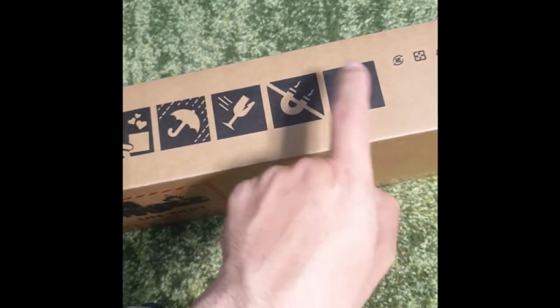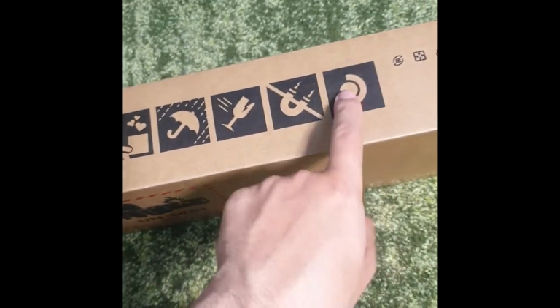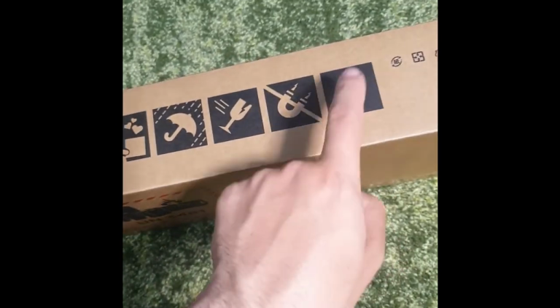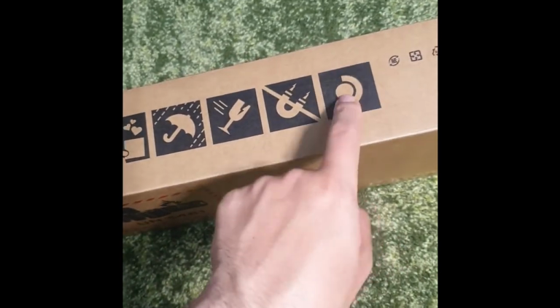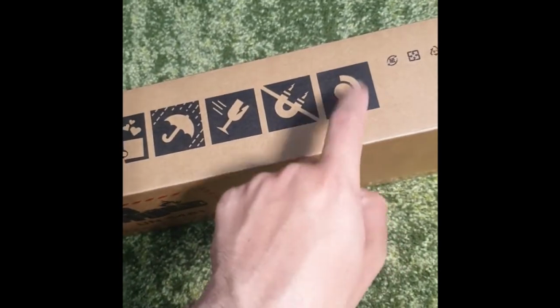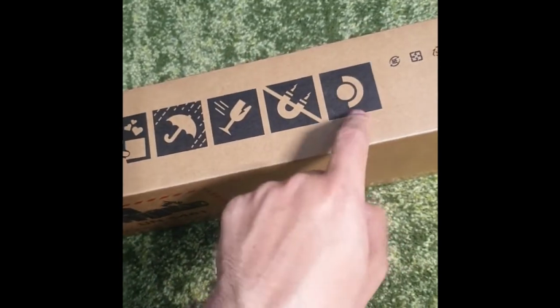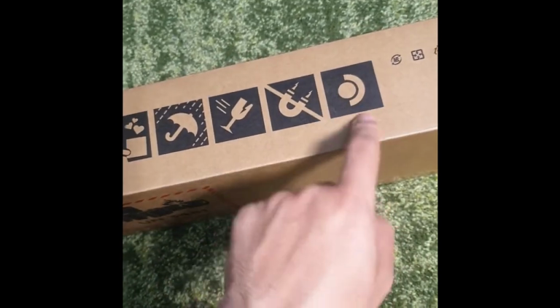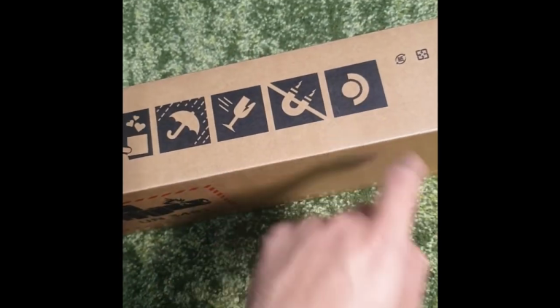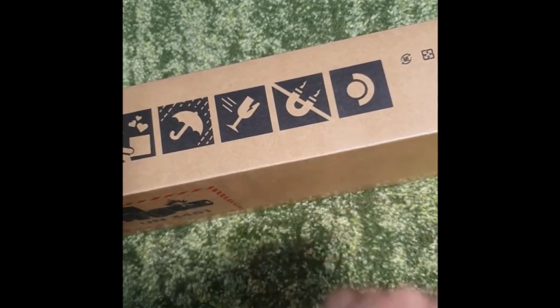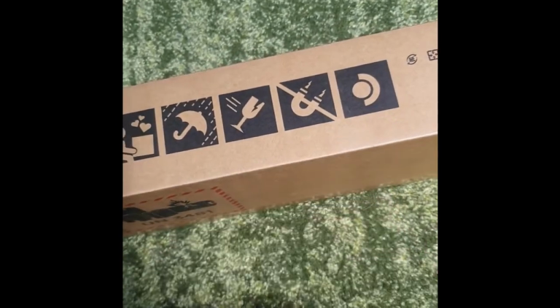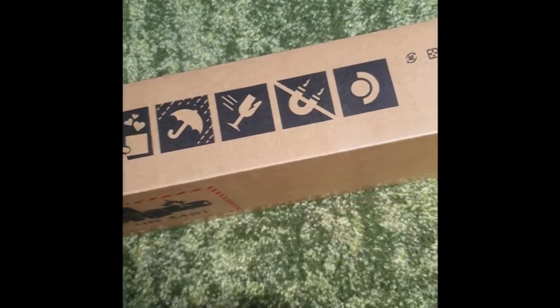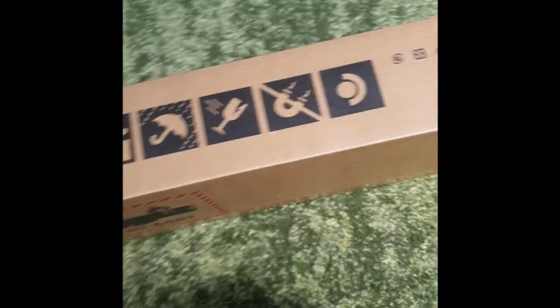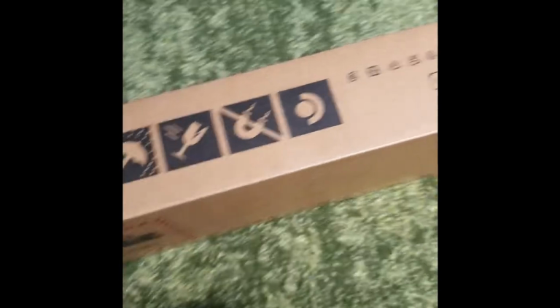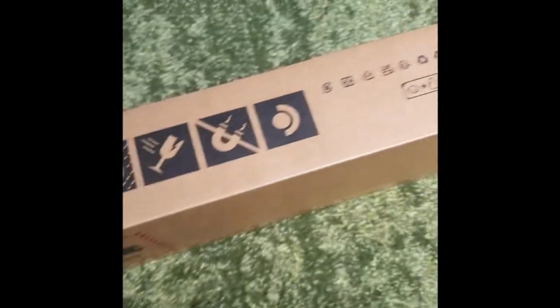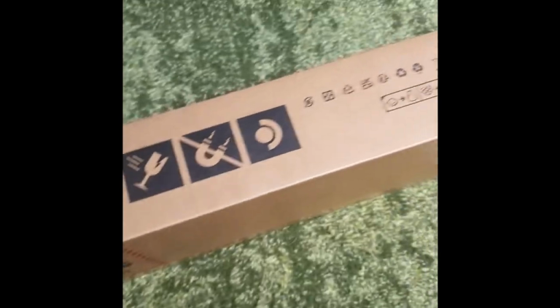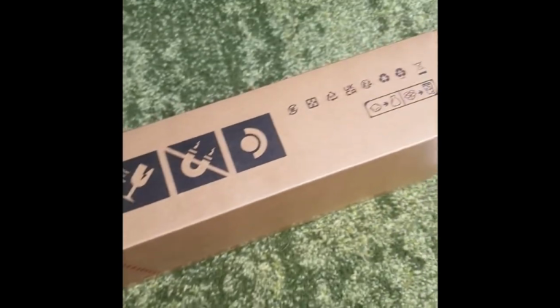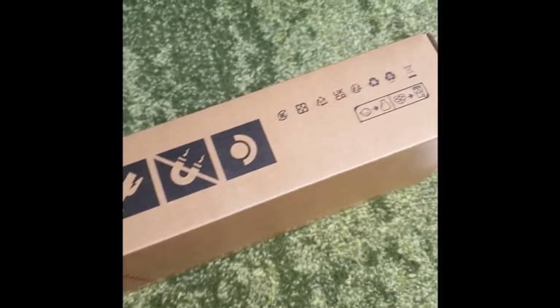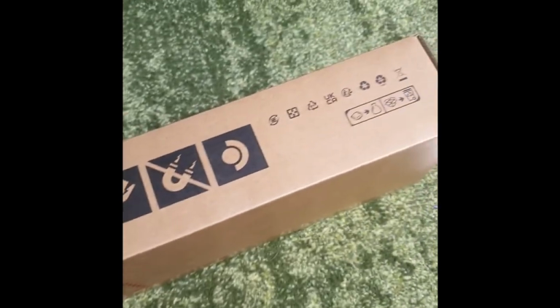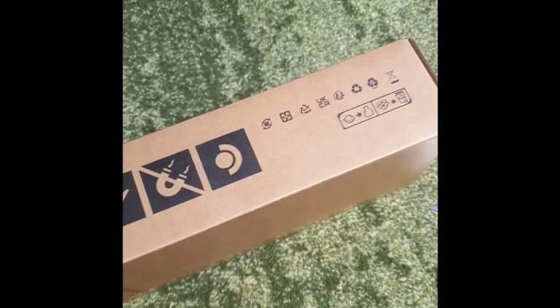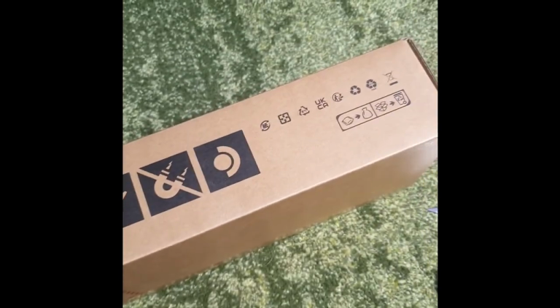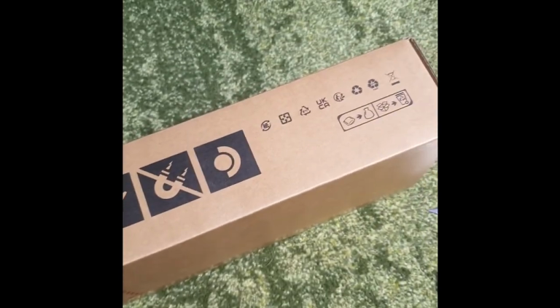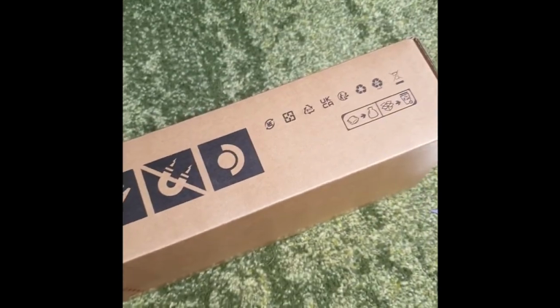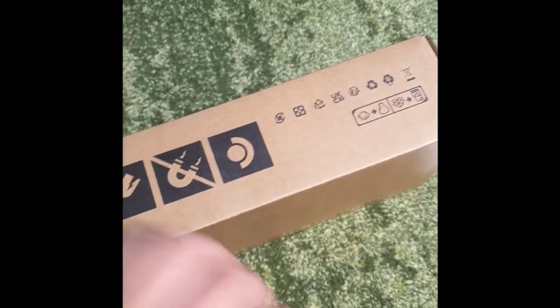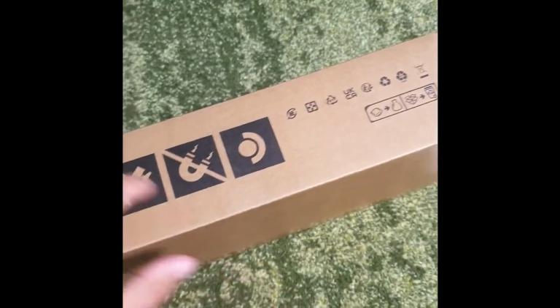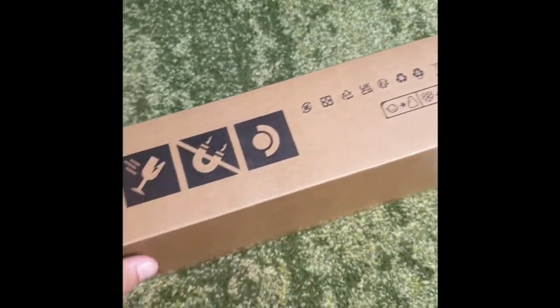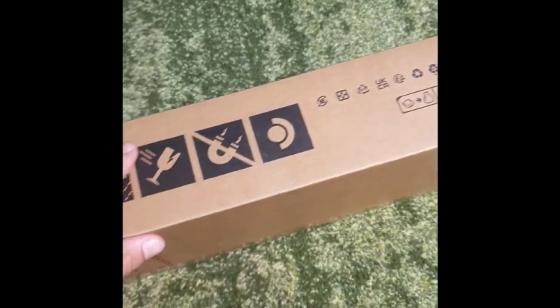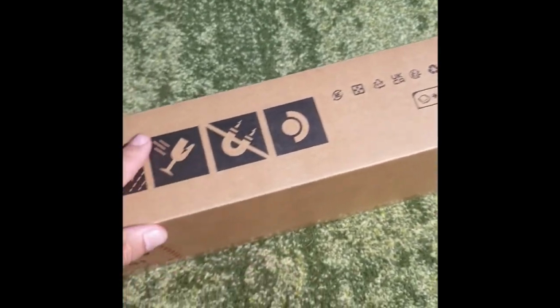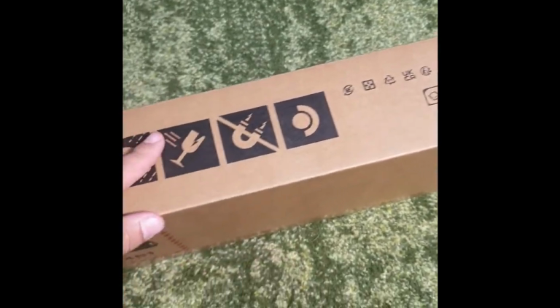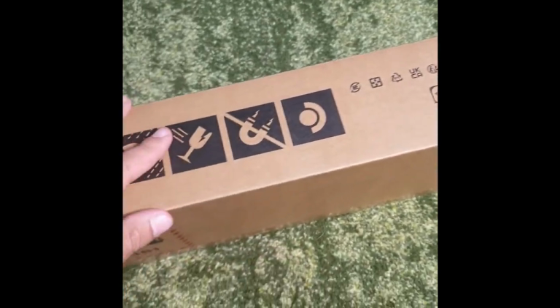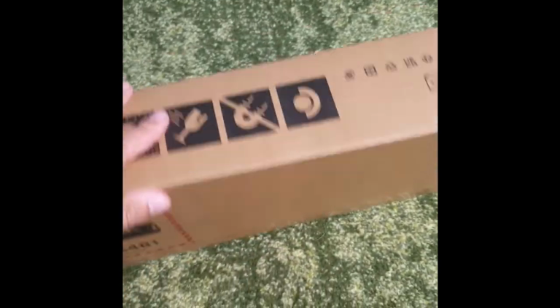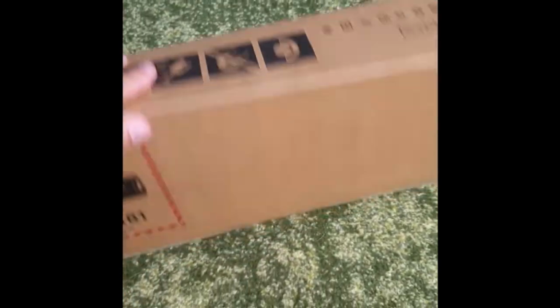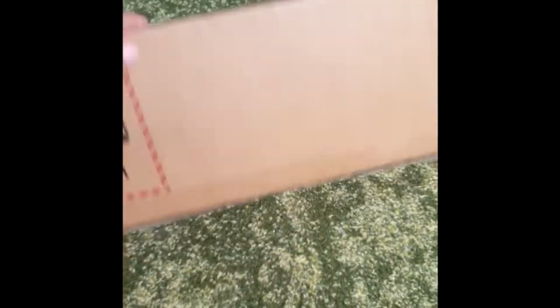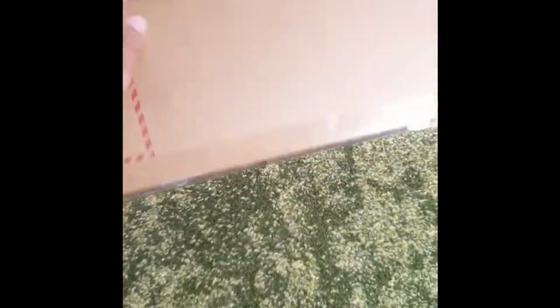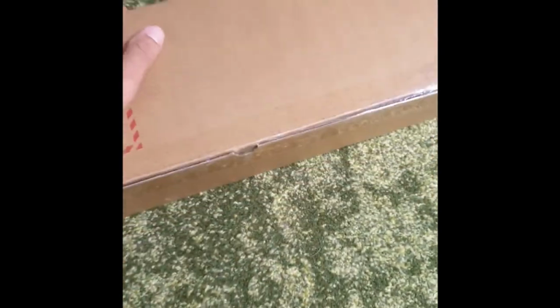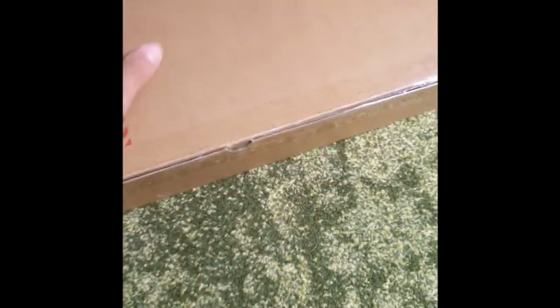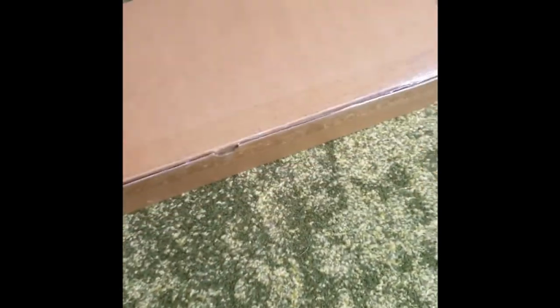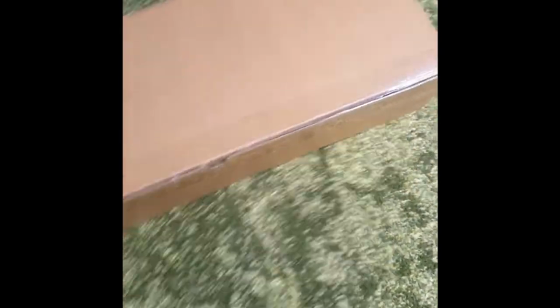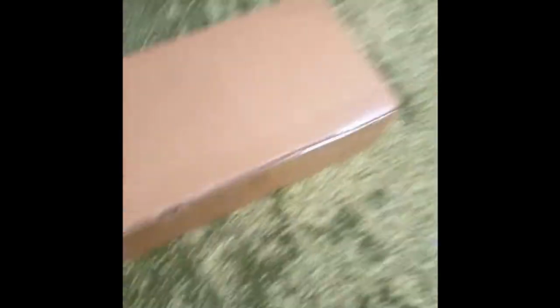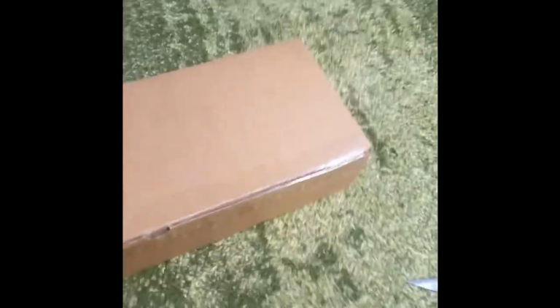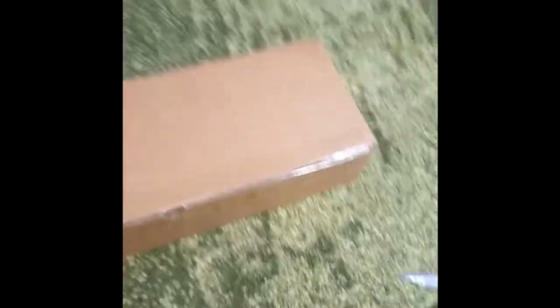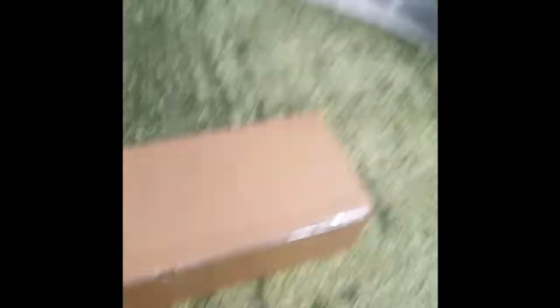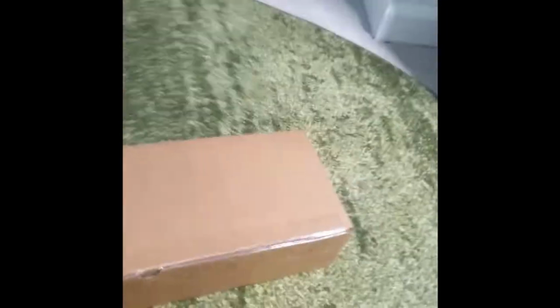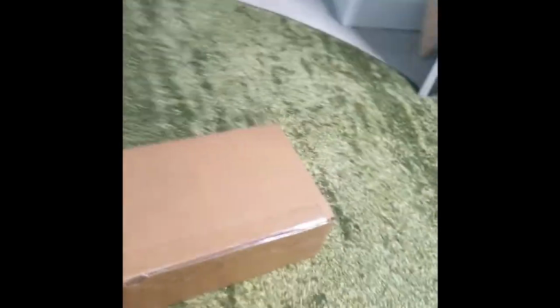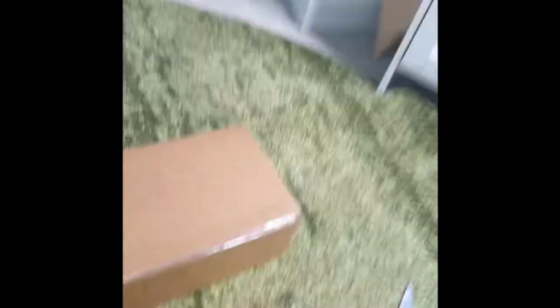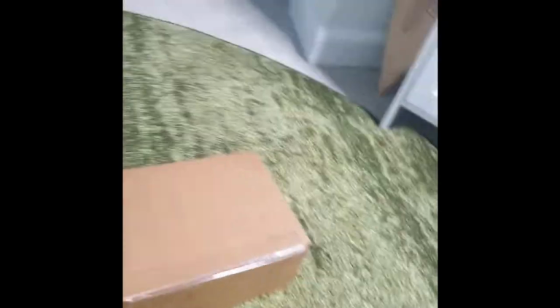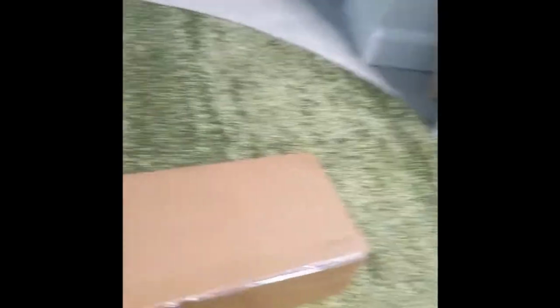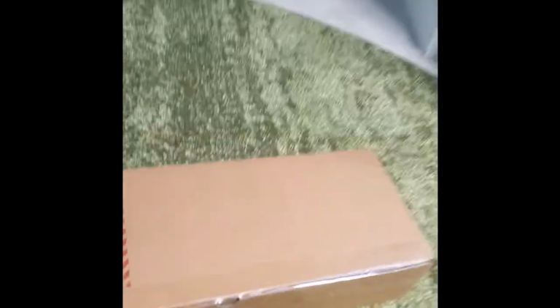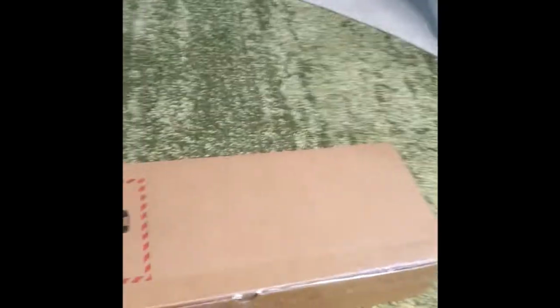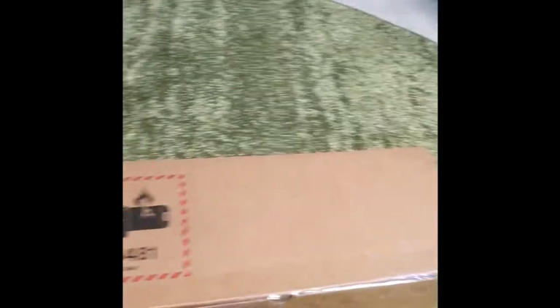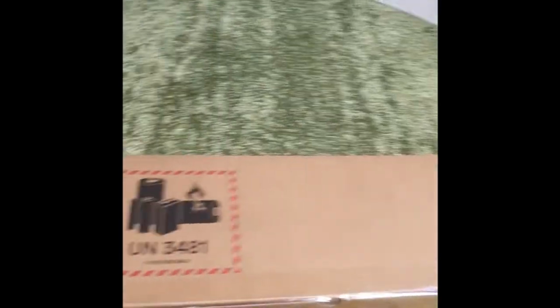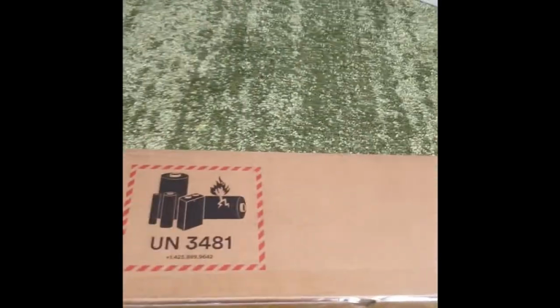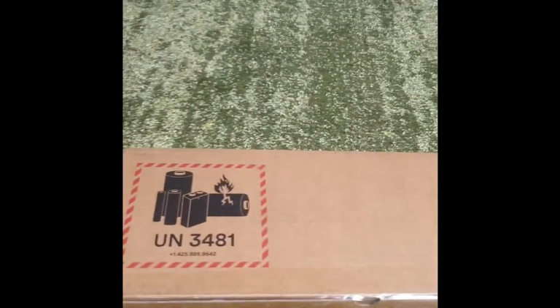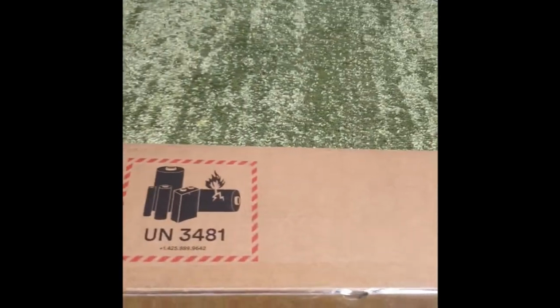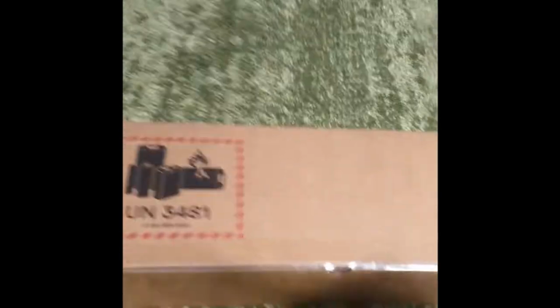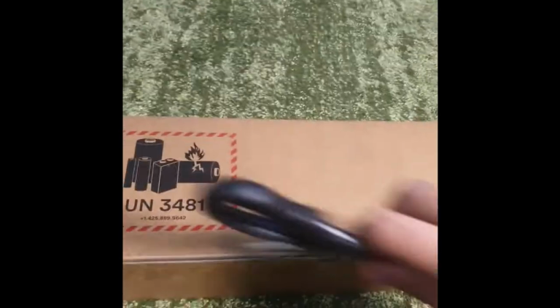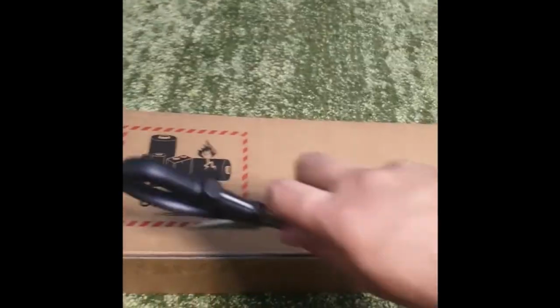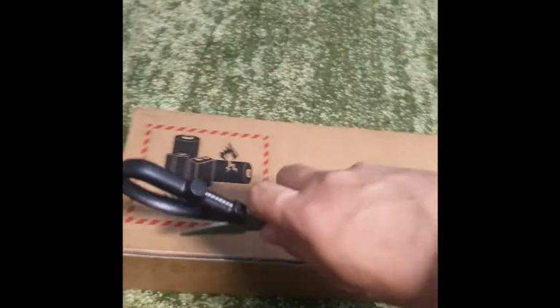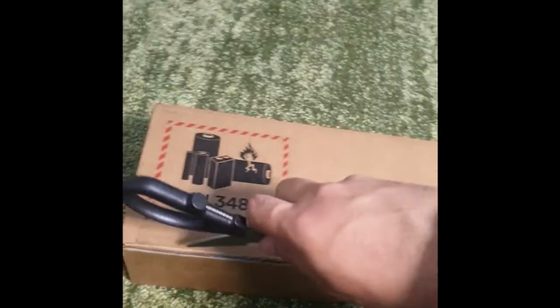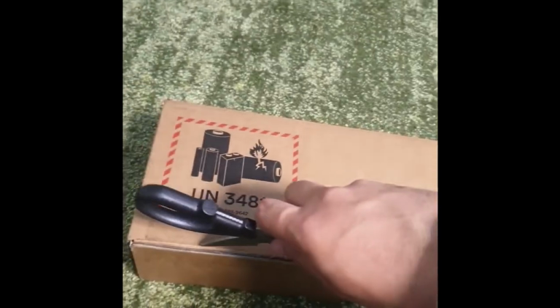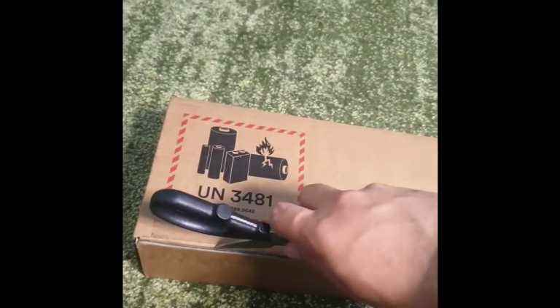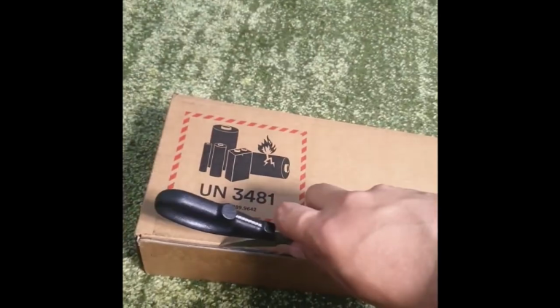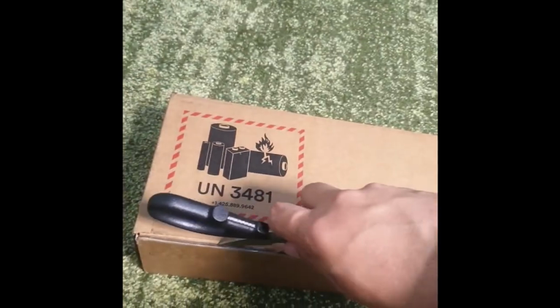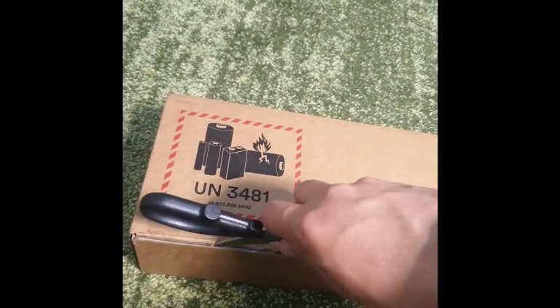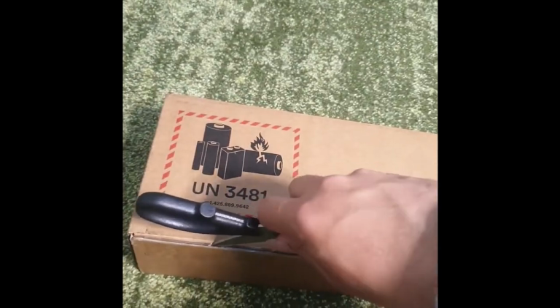We can see here we've got some Valve imagery, companion cube — that is the Steam Deck logo. So now getting in there.